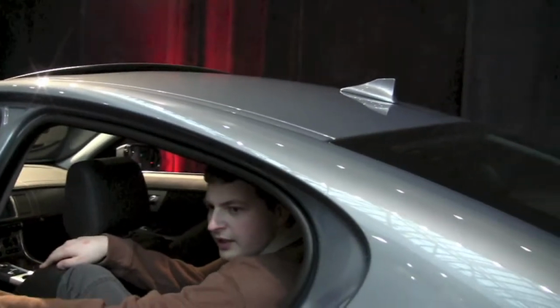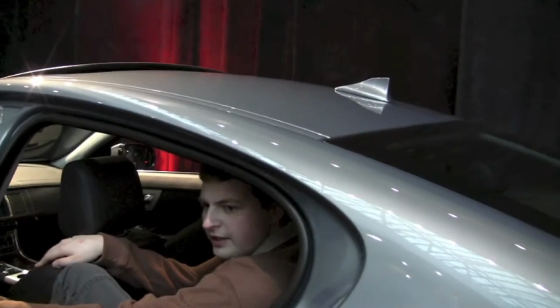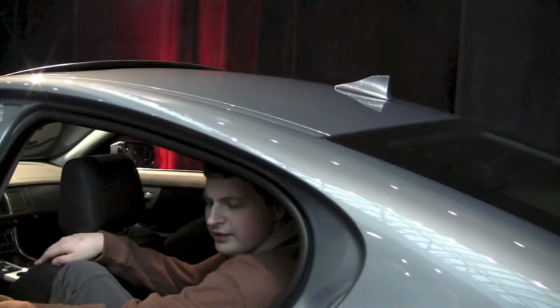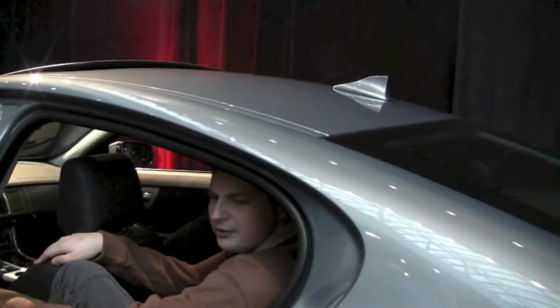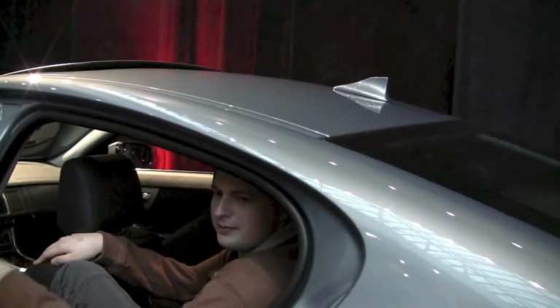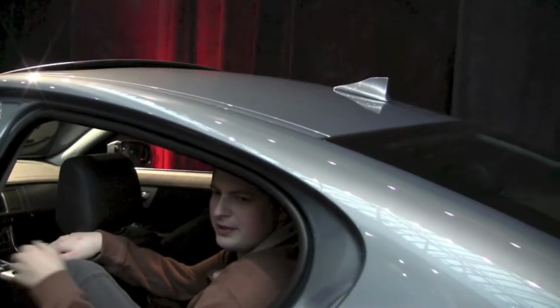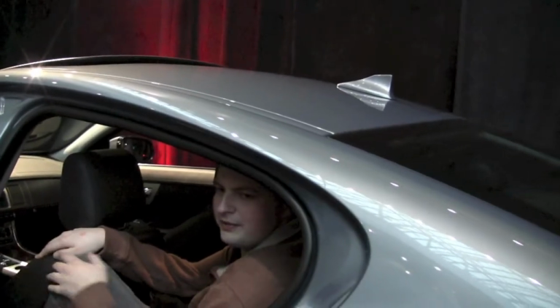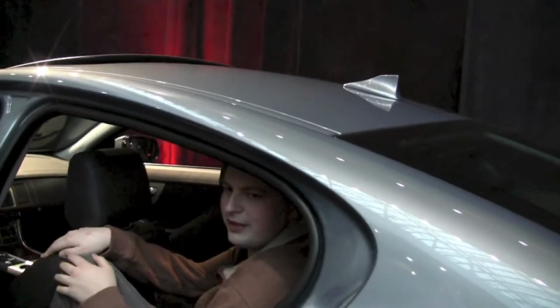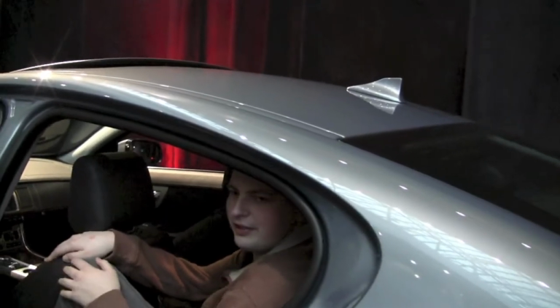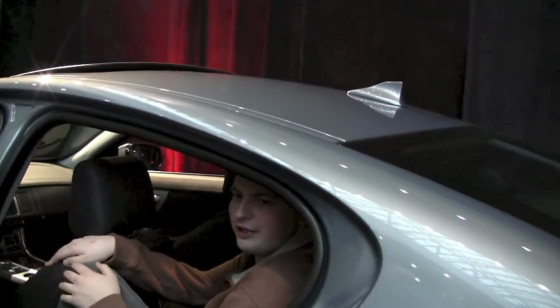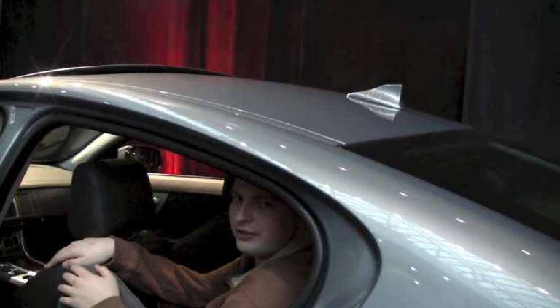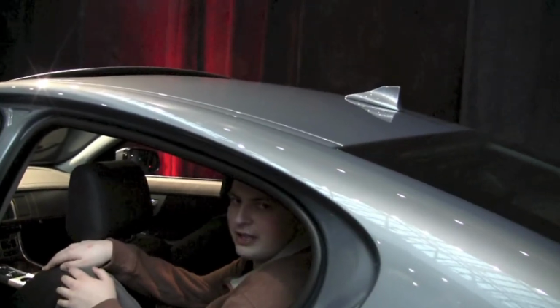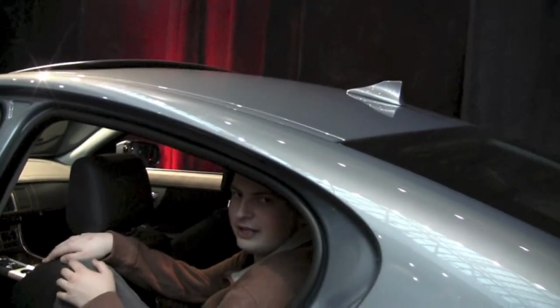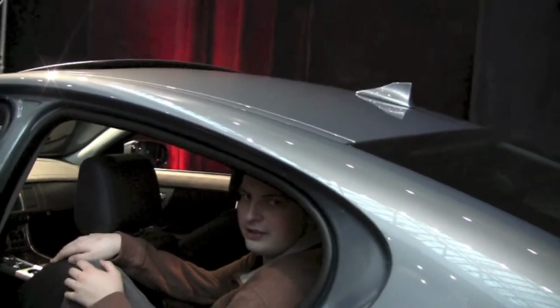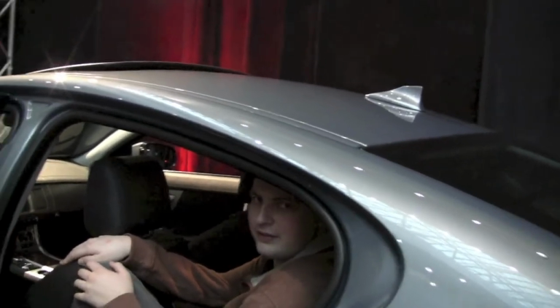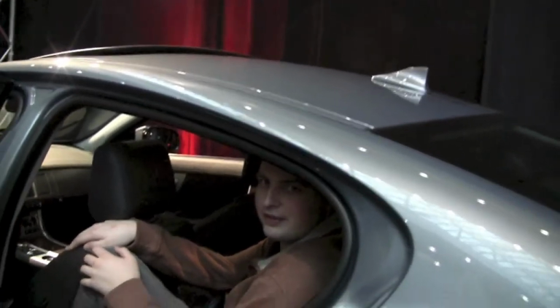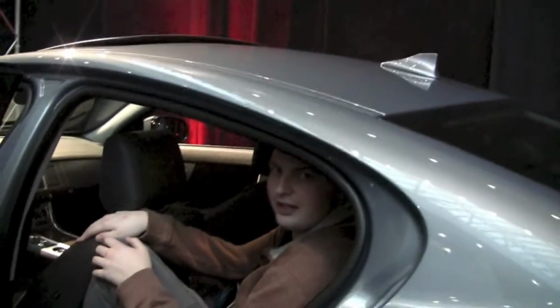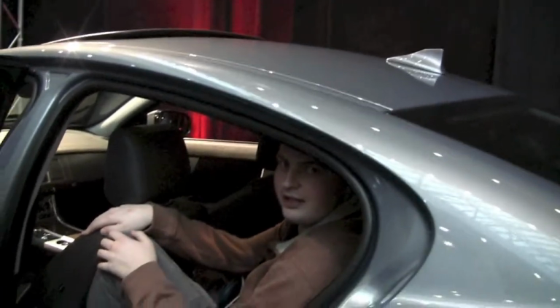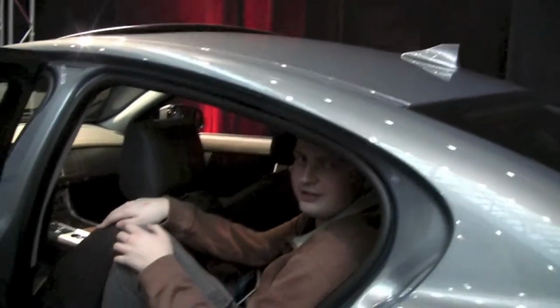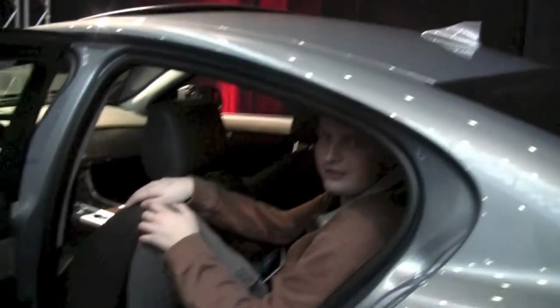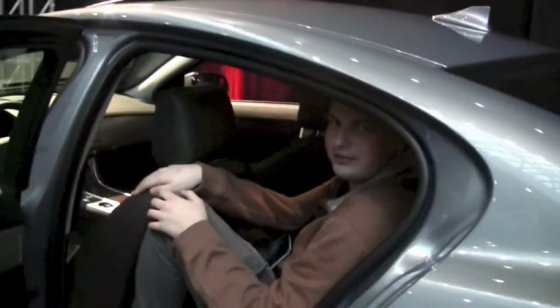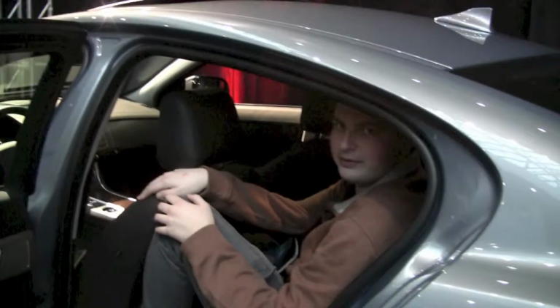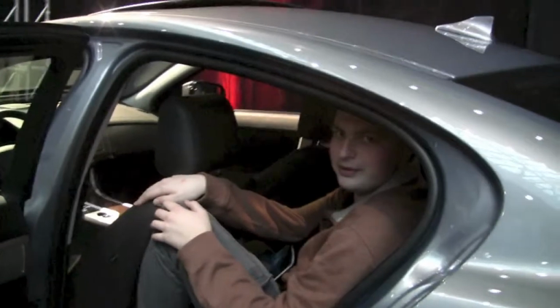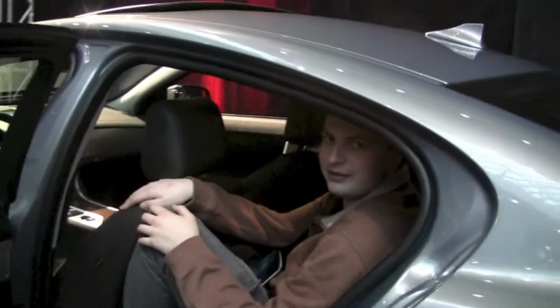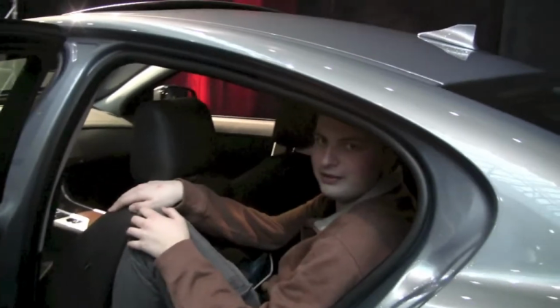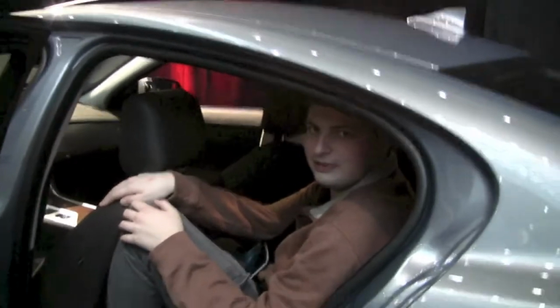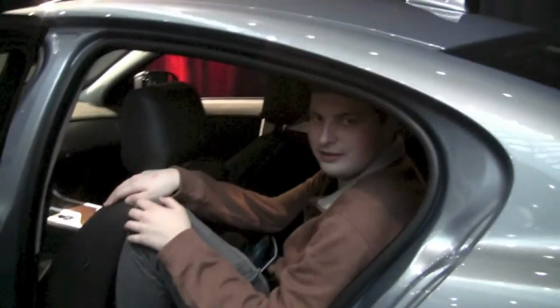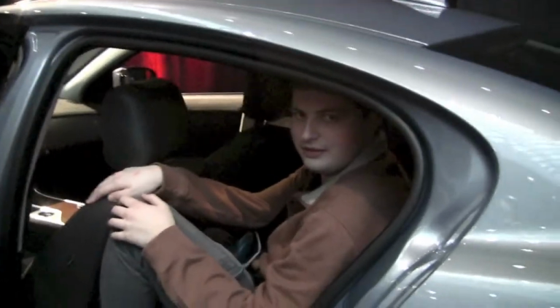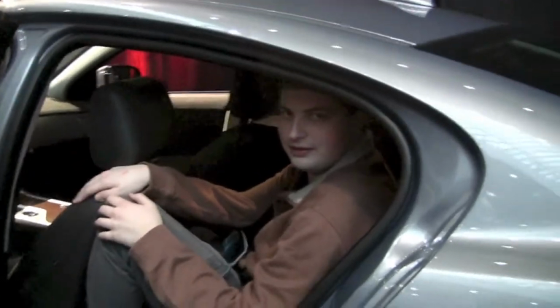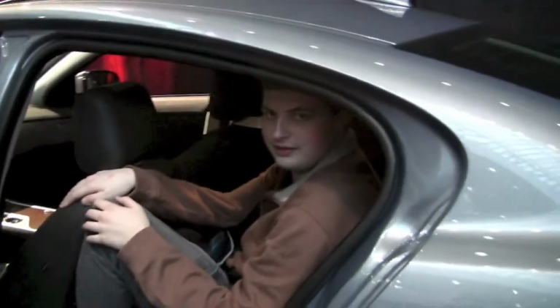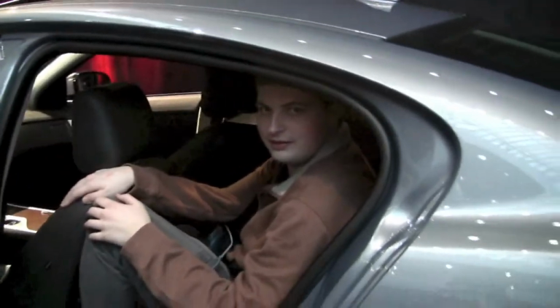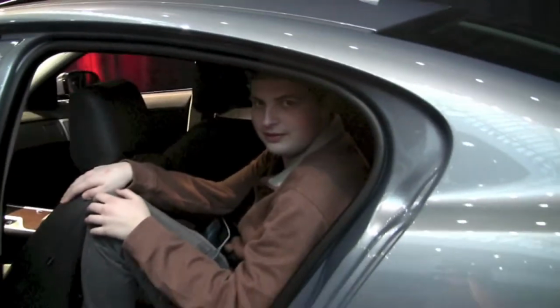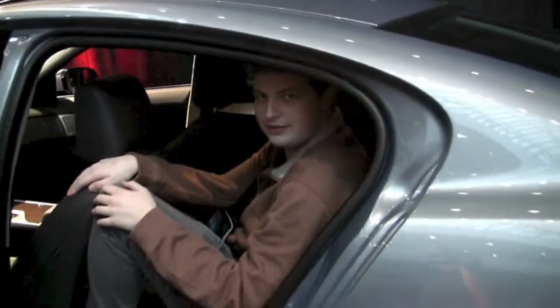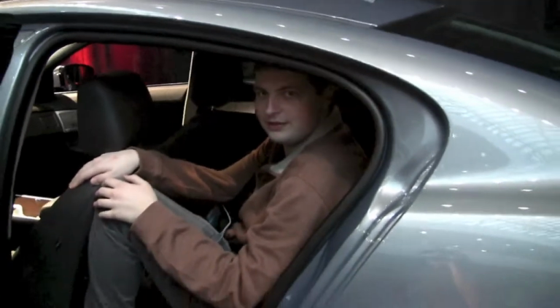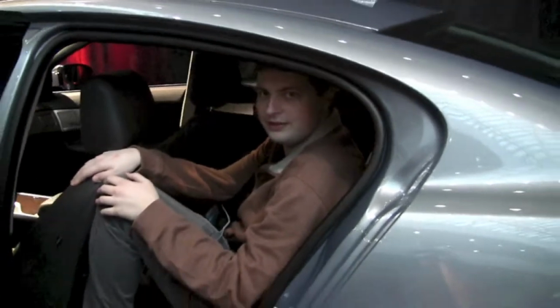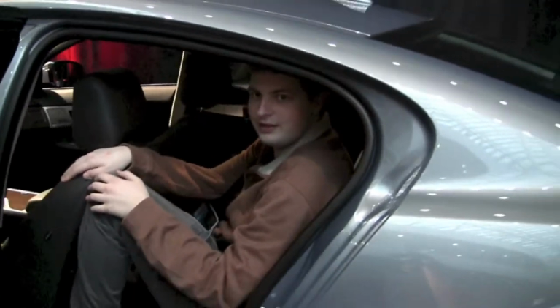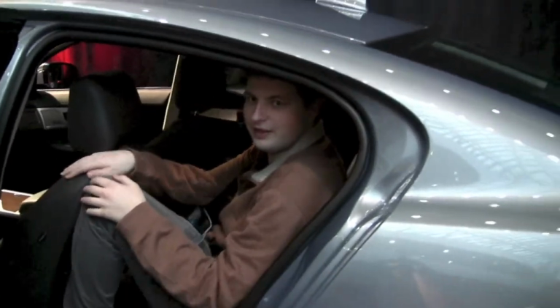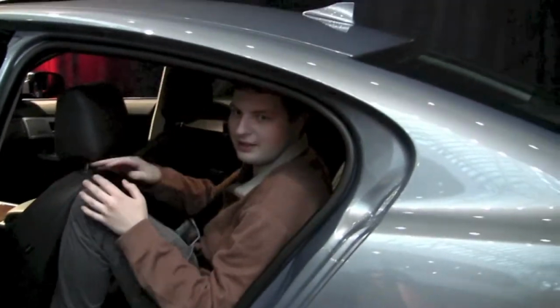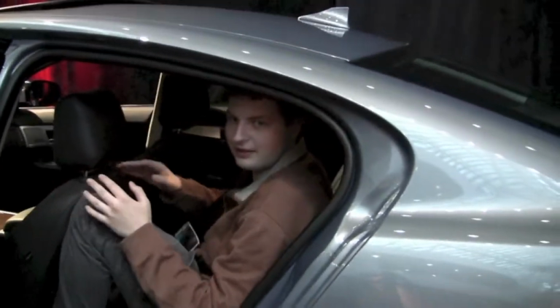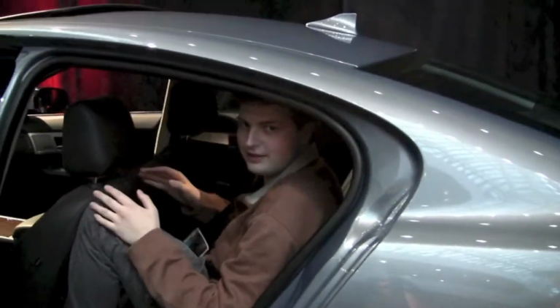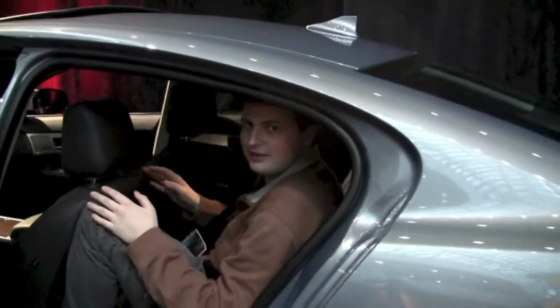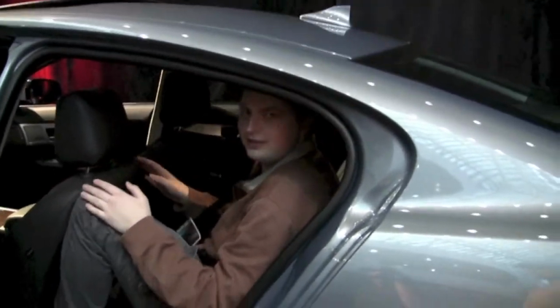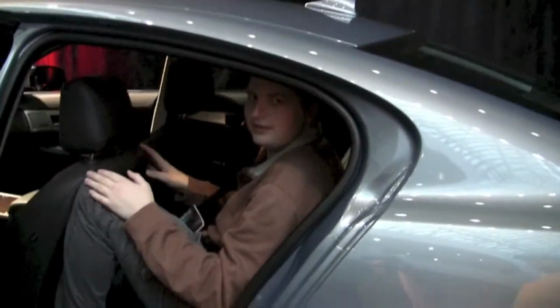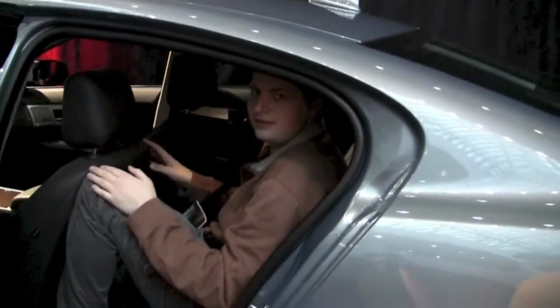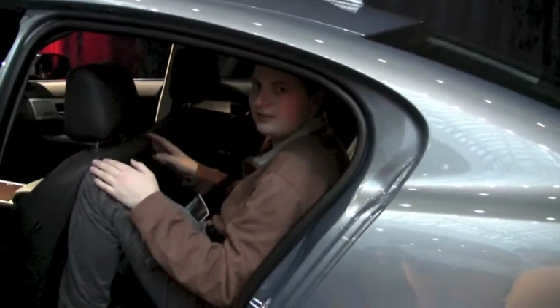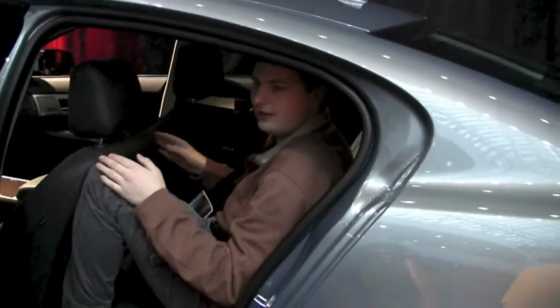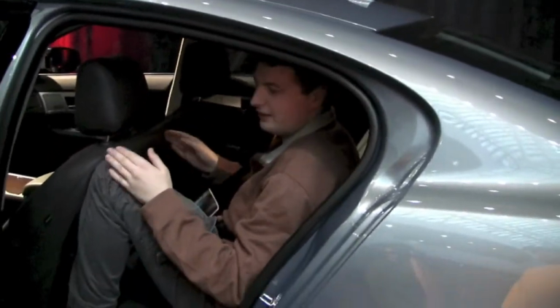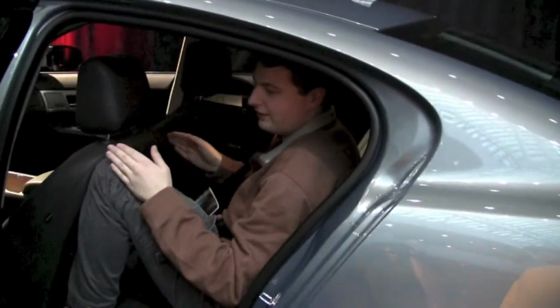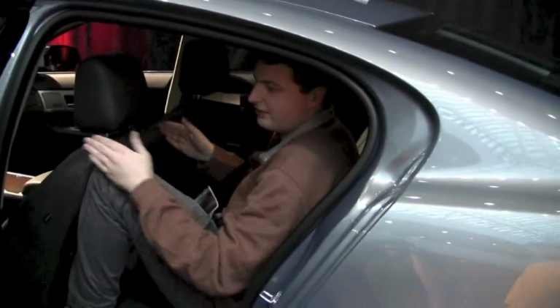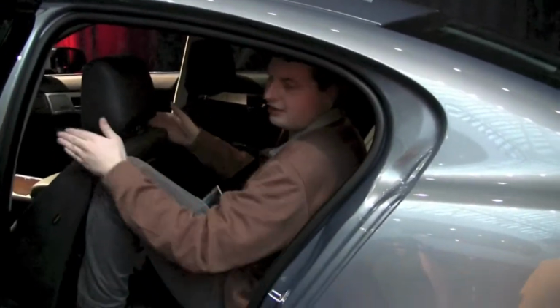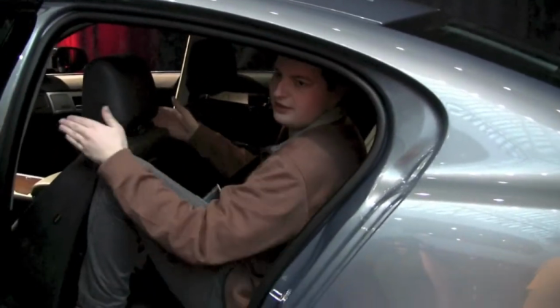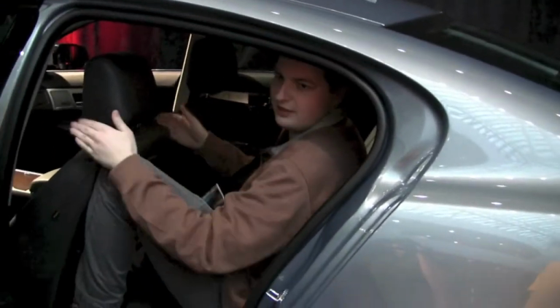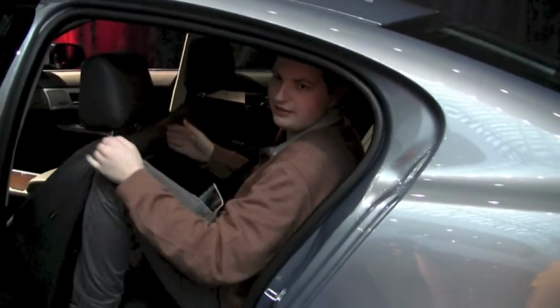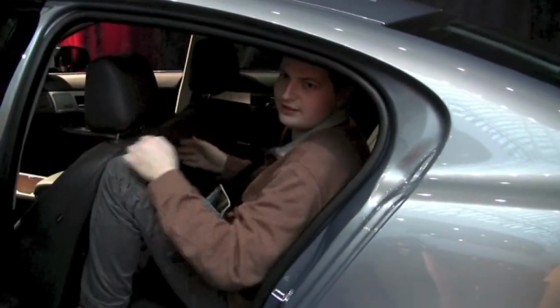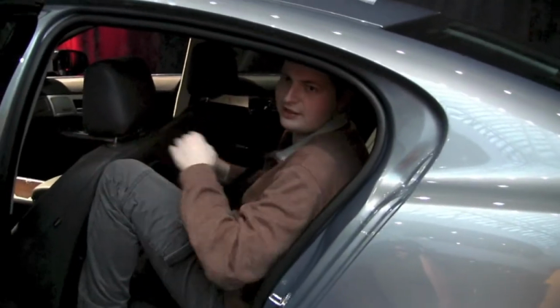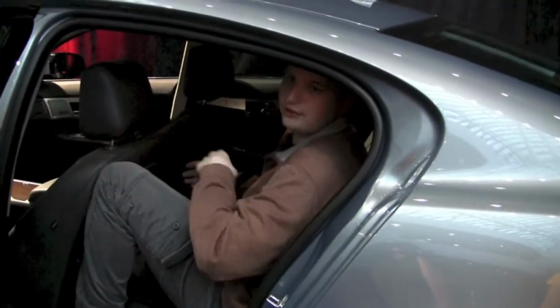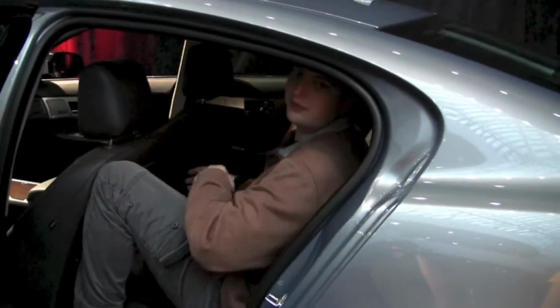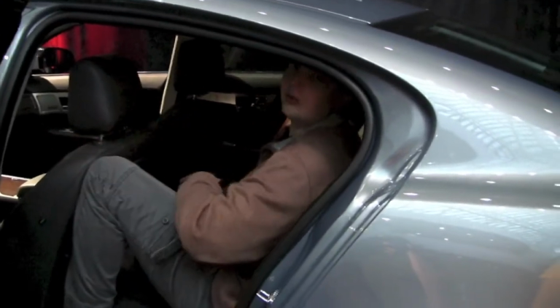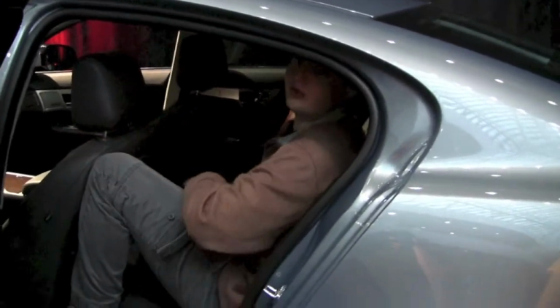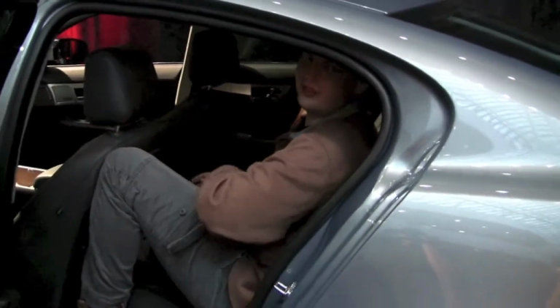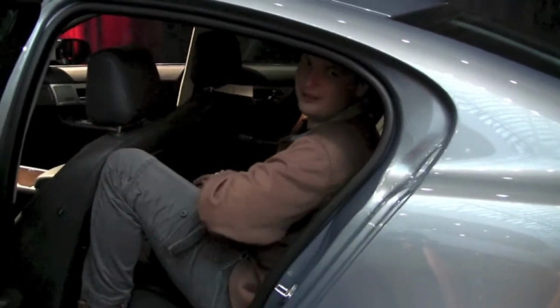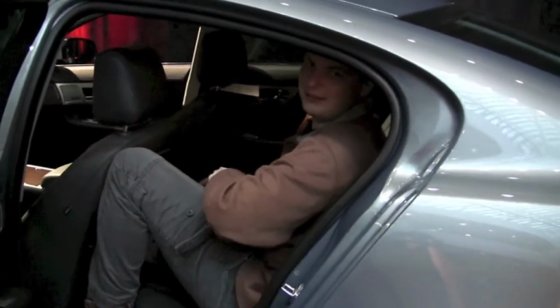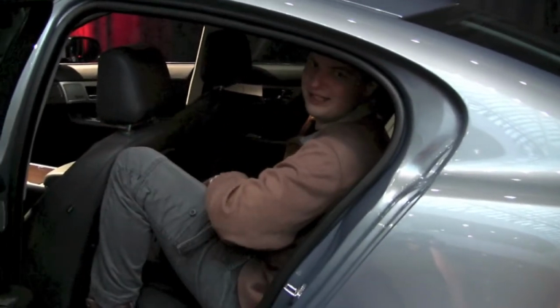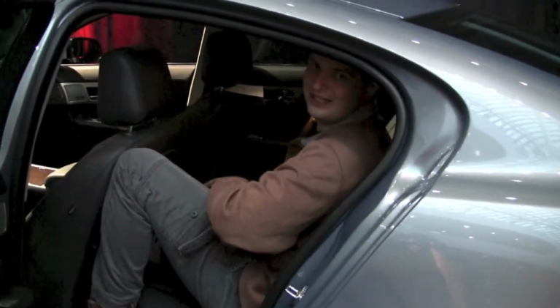This wouldn't be very attractive at the Oscars, would it? No. Especially if we had a dress on. I think this seat needs to go forward a little bit.